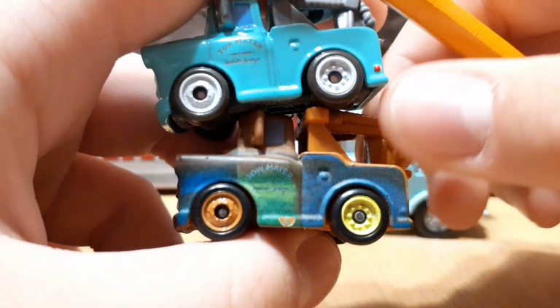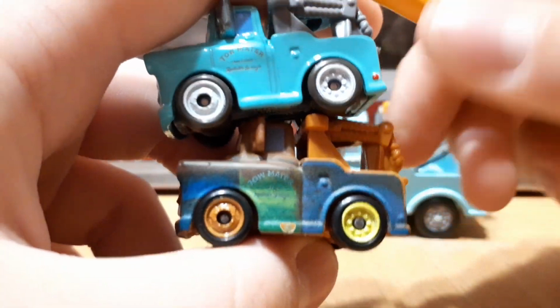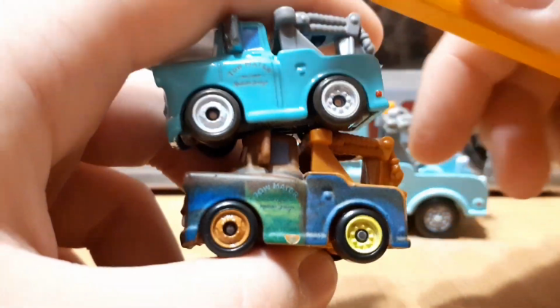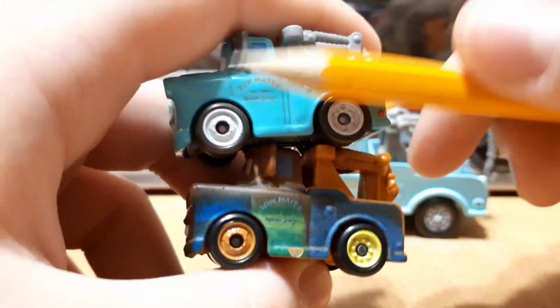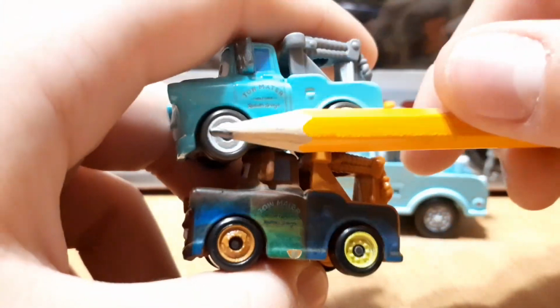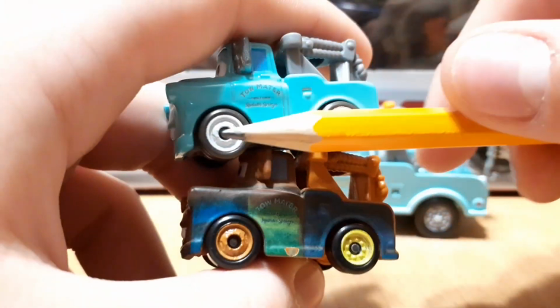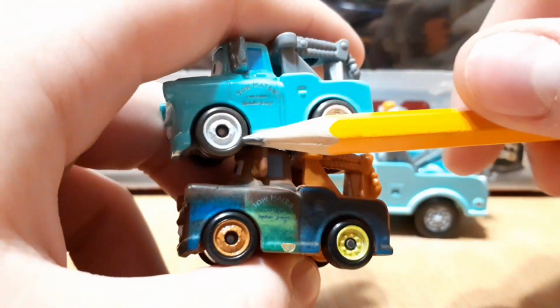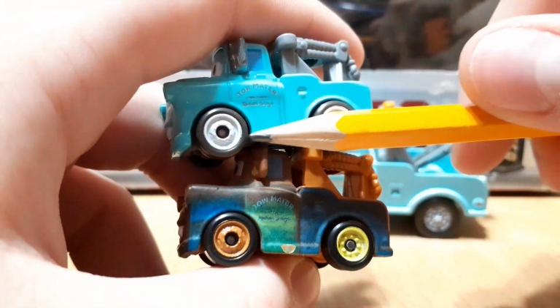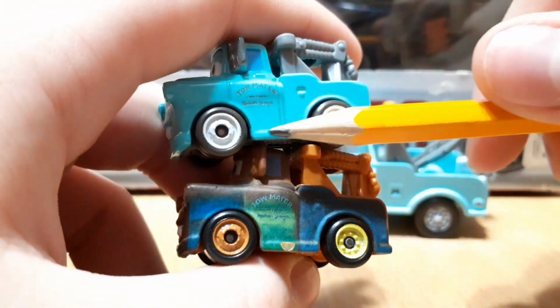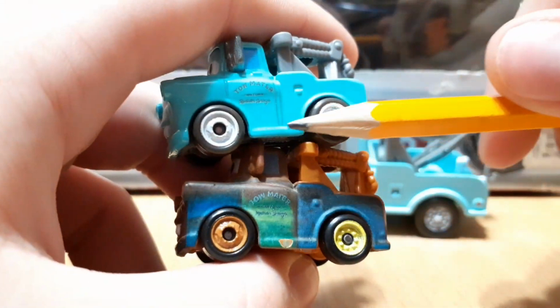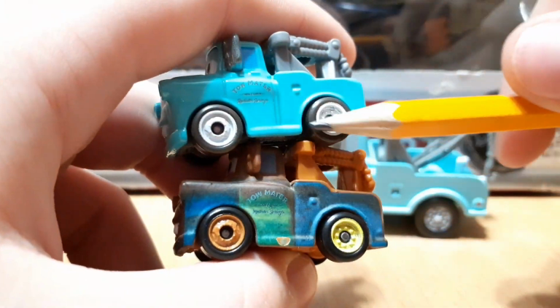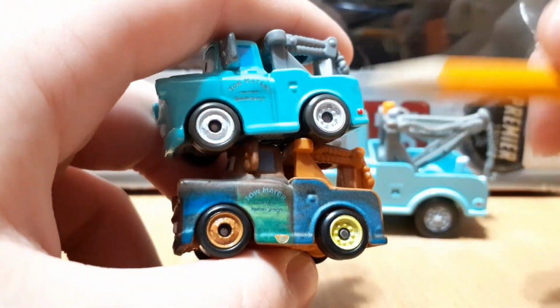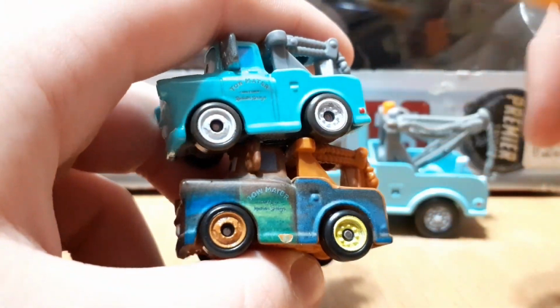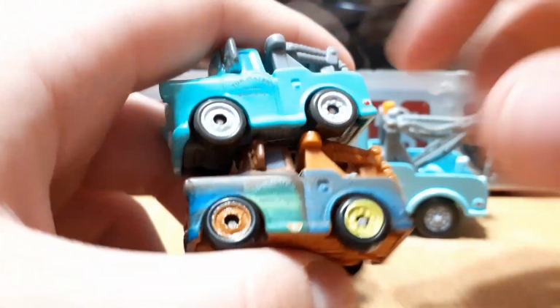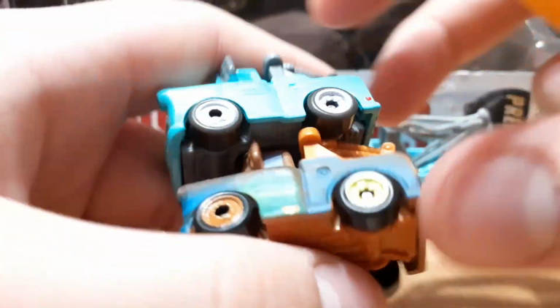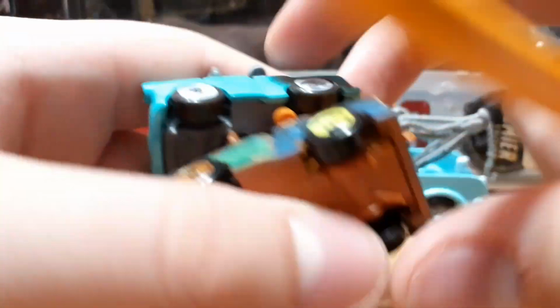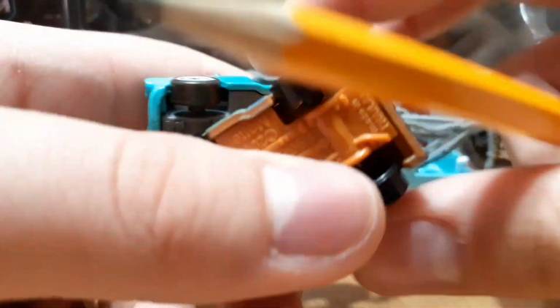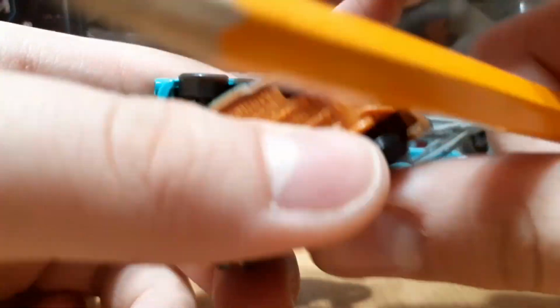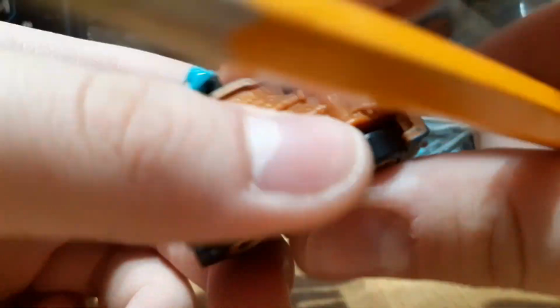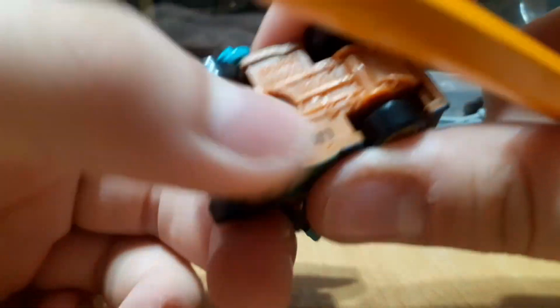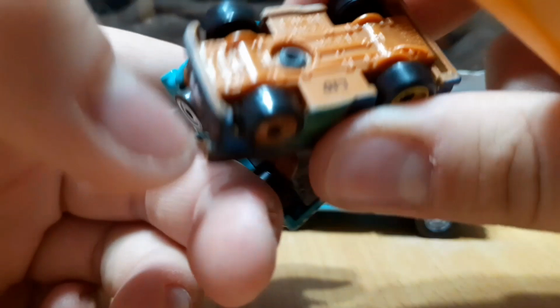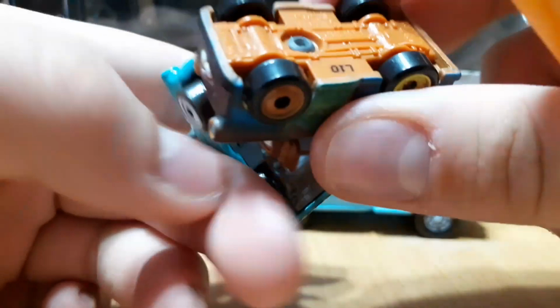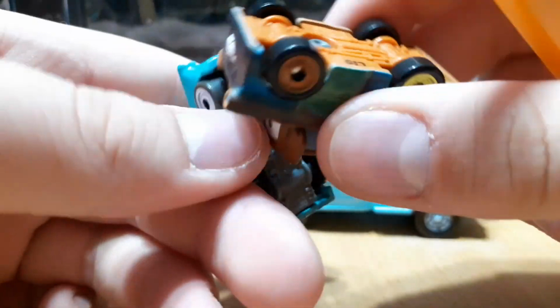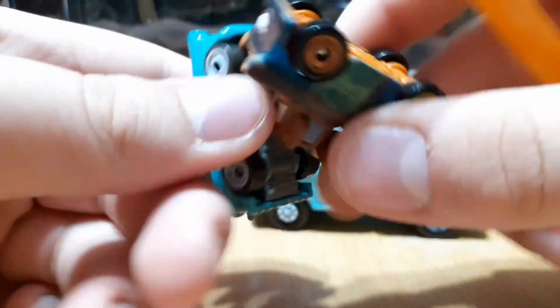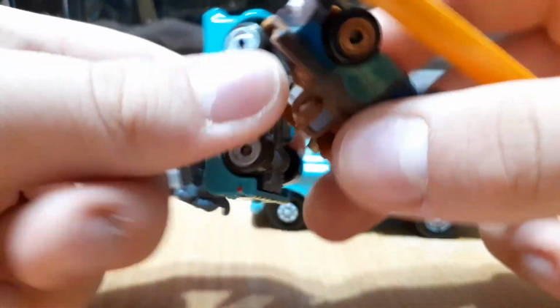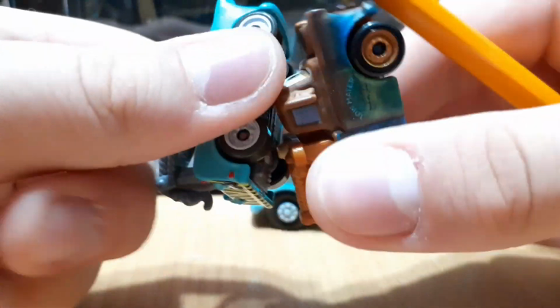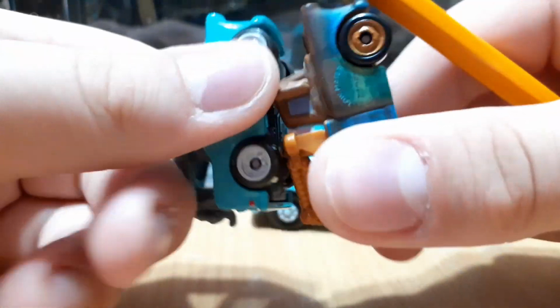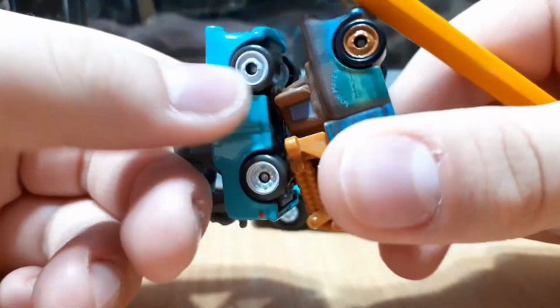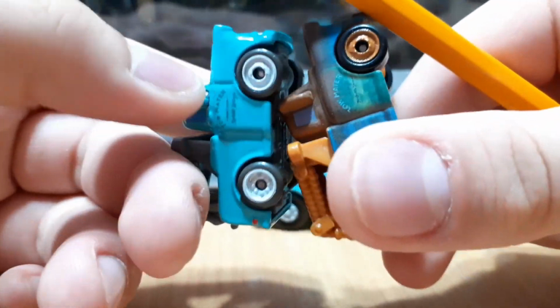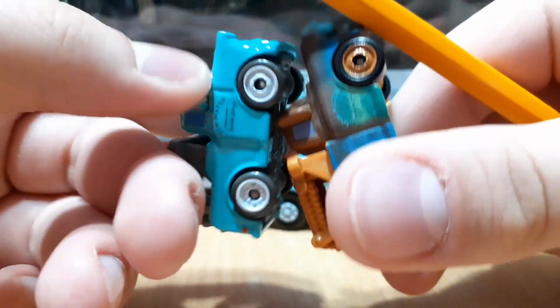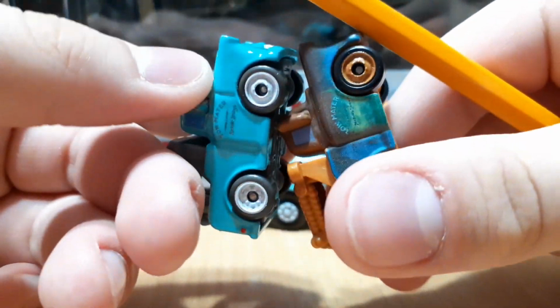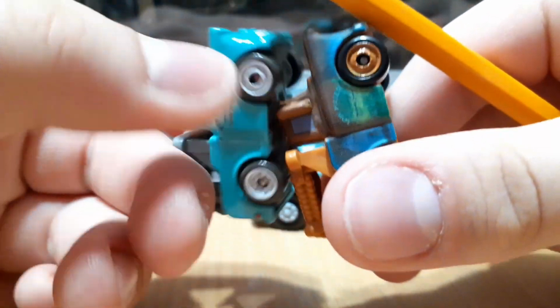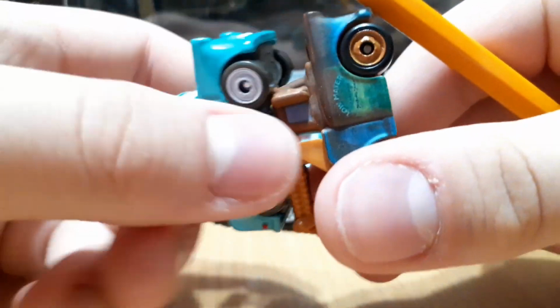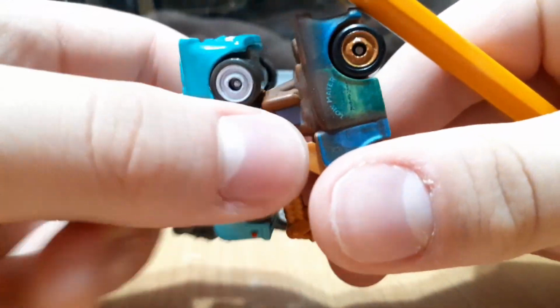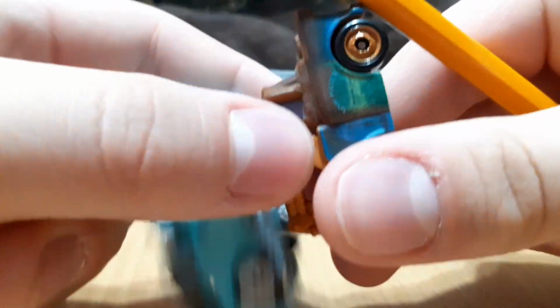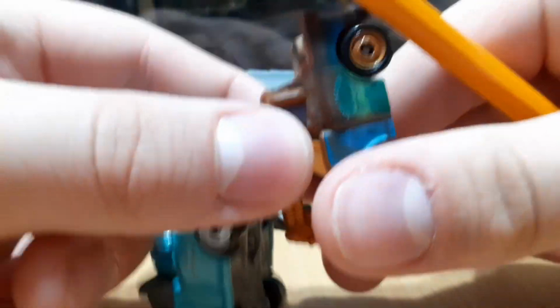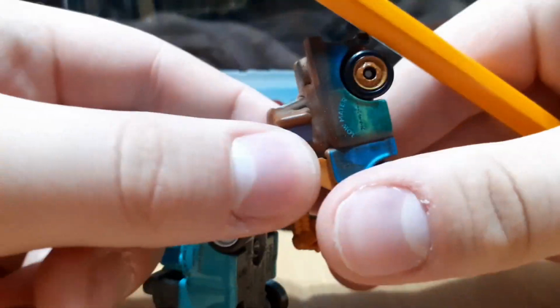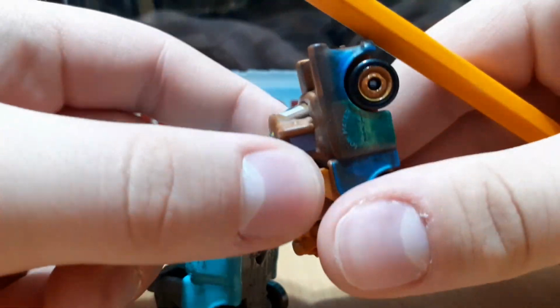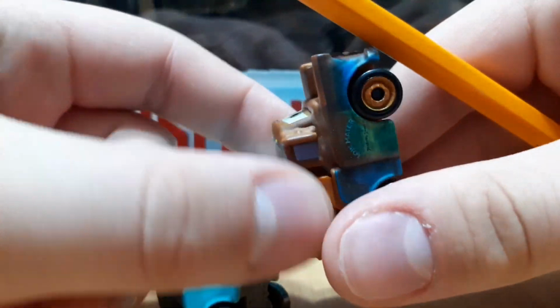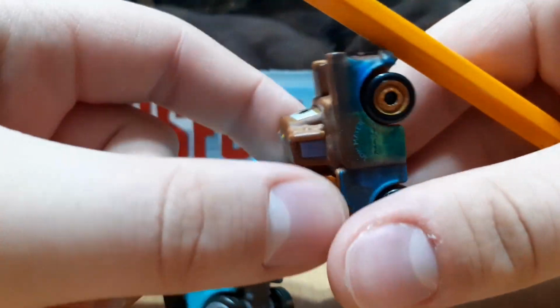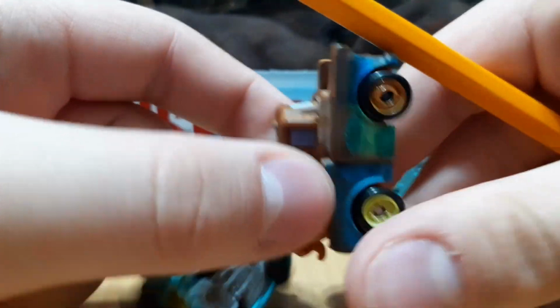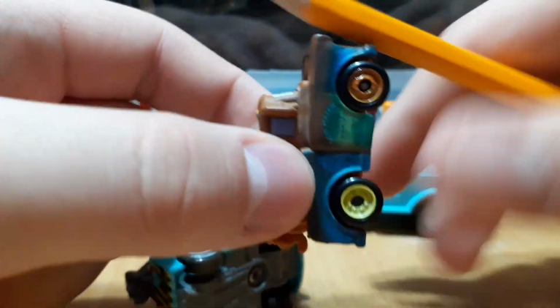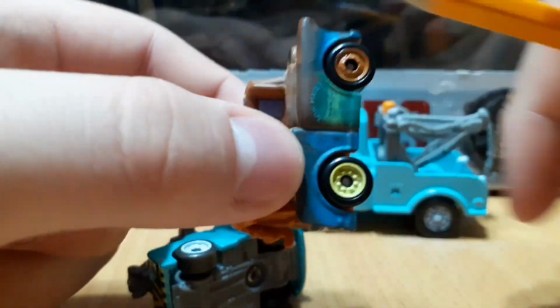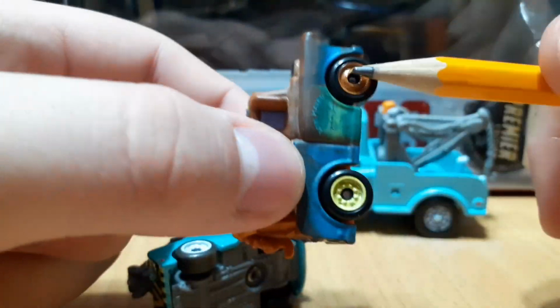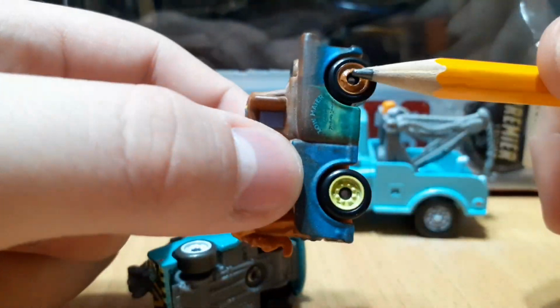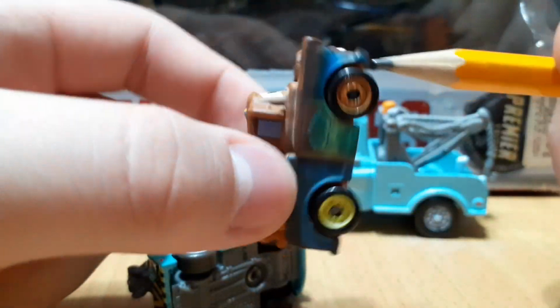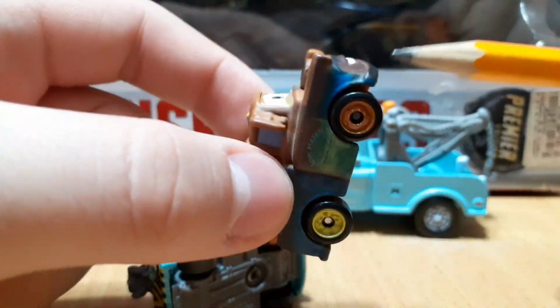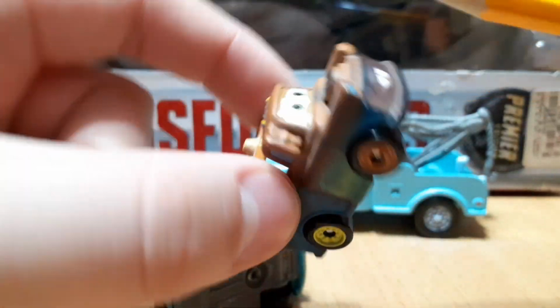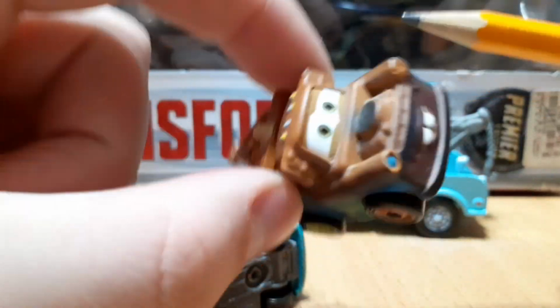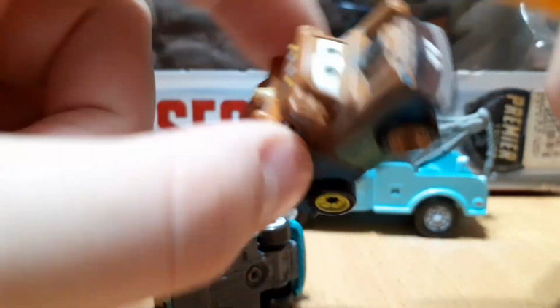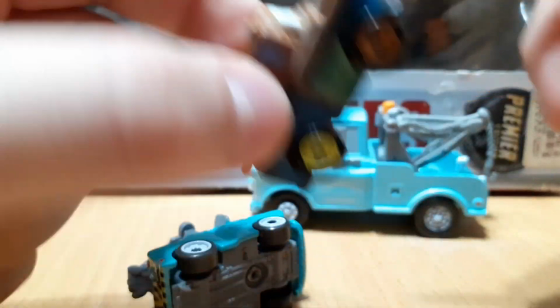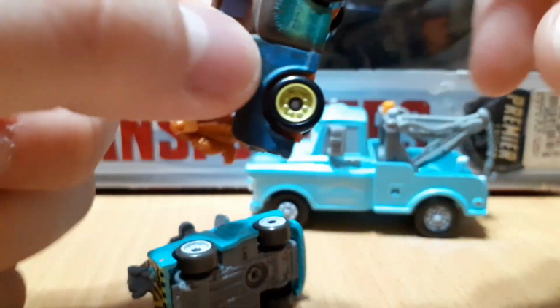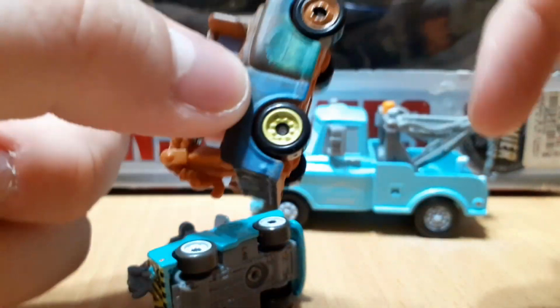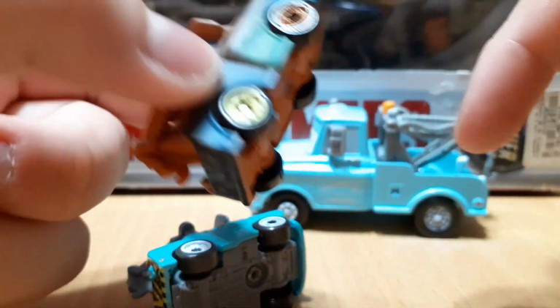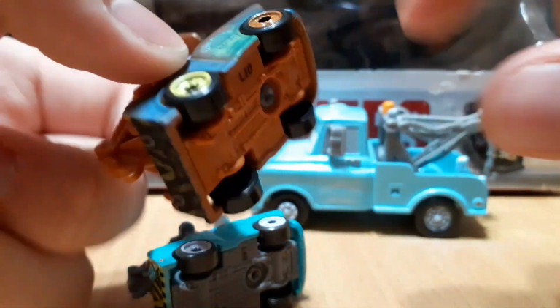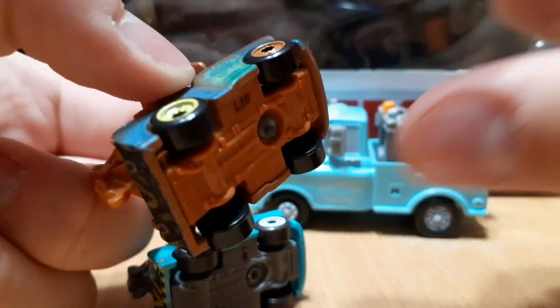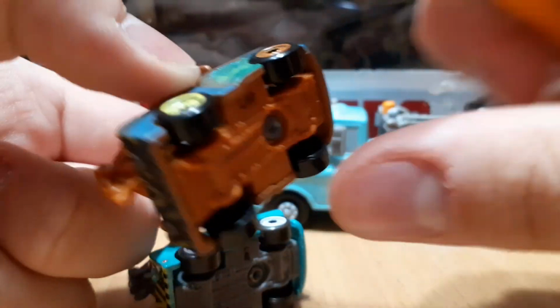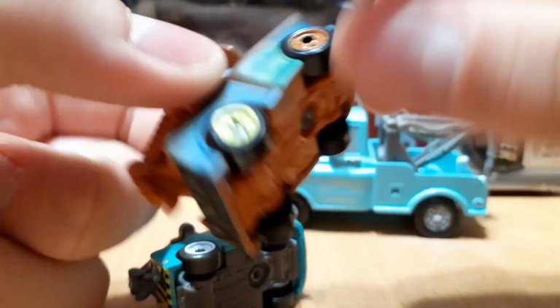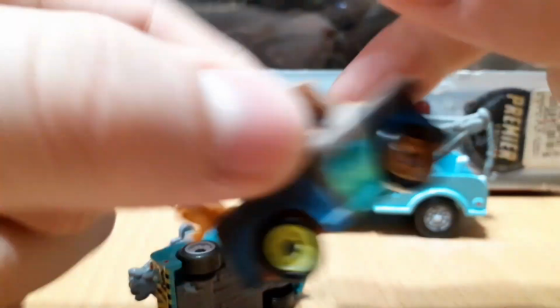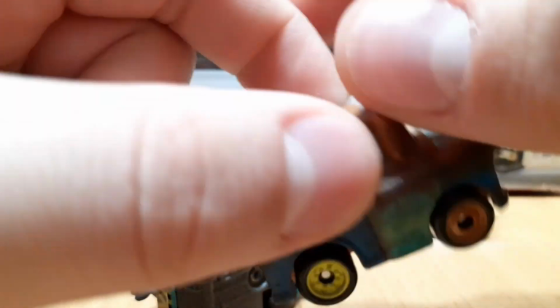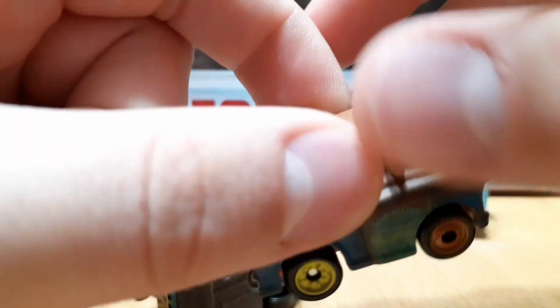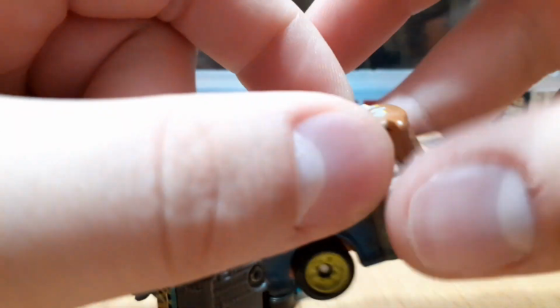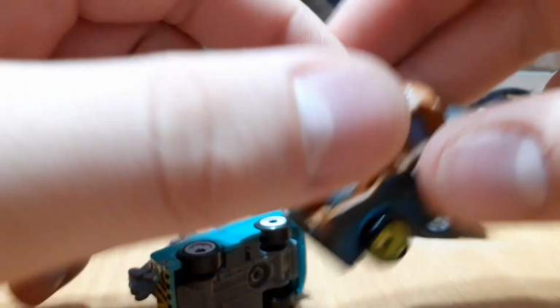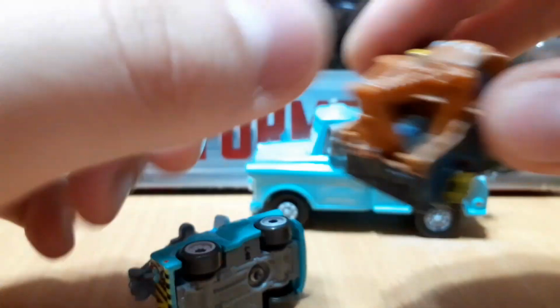The rims are all silver on this Eliminator. The front ones are brown, the back ones are yellow.